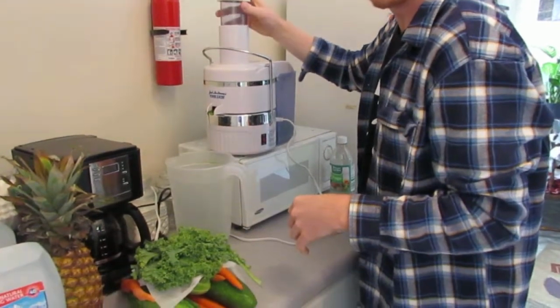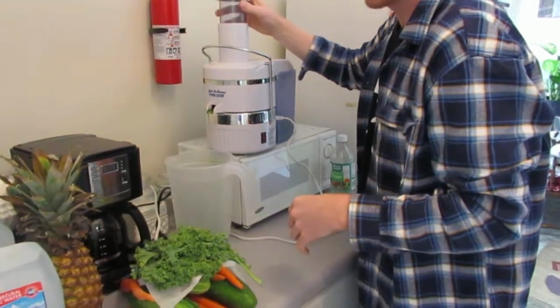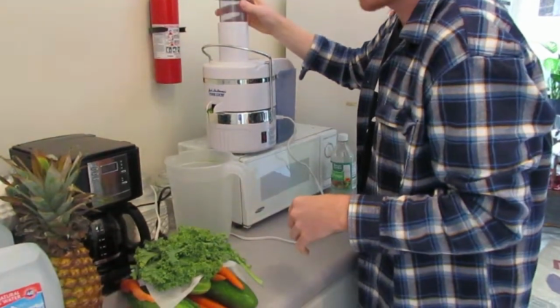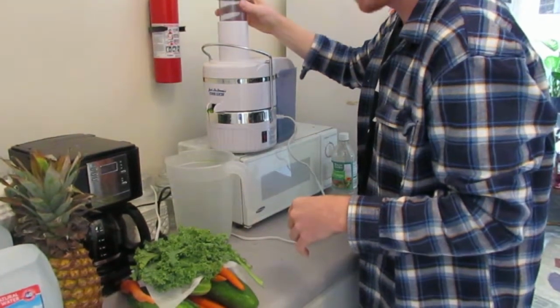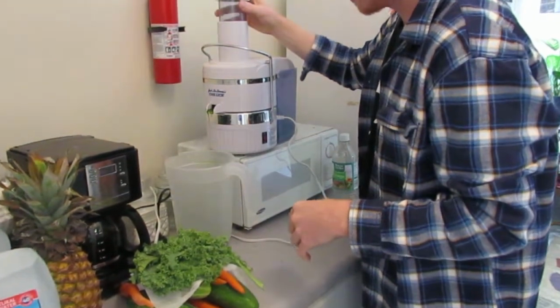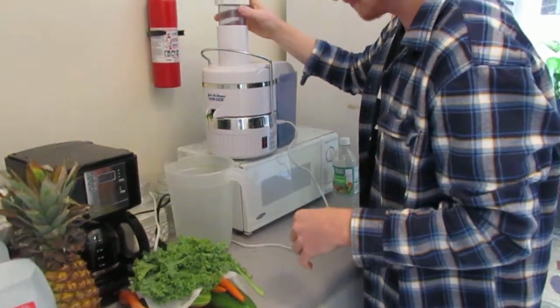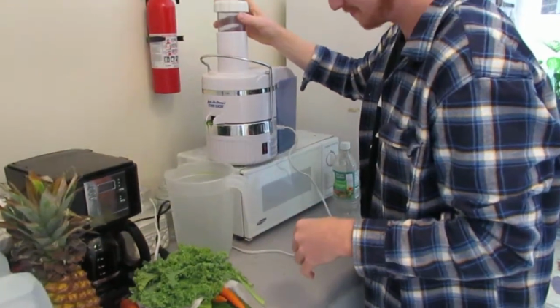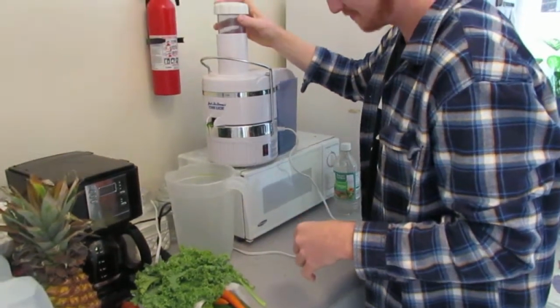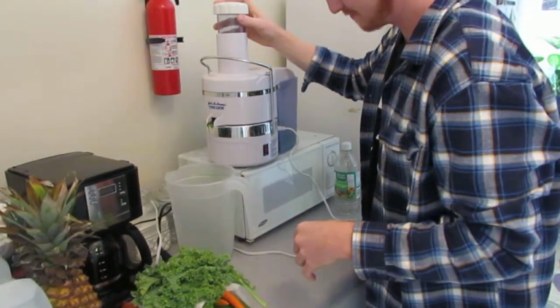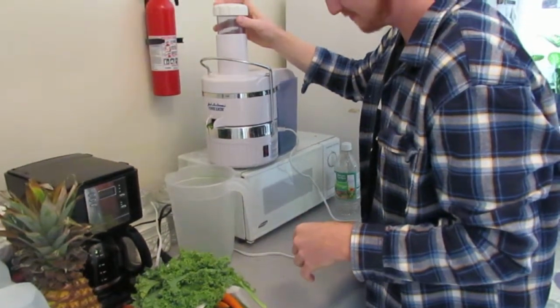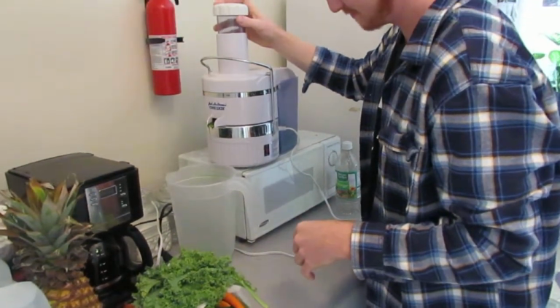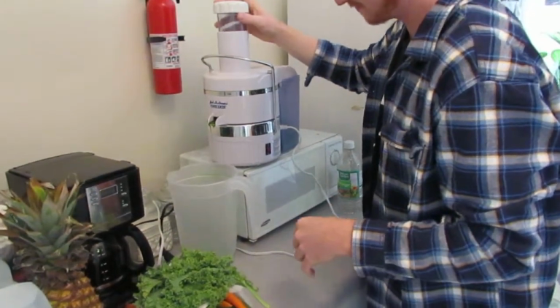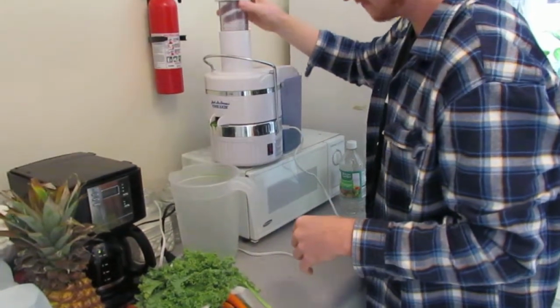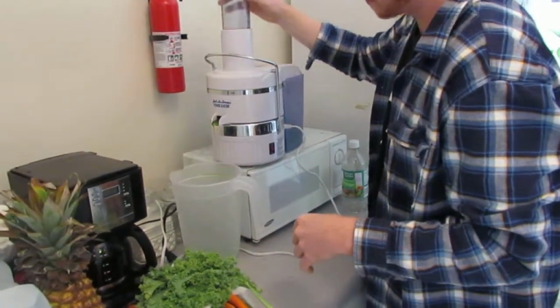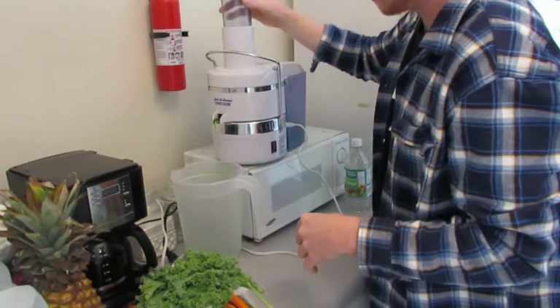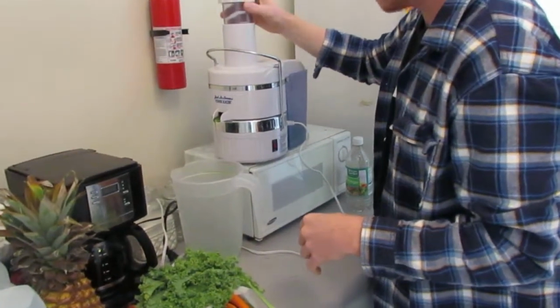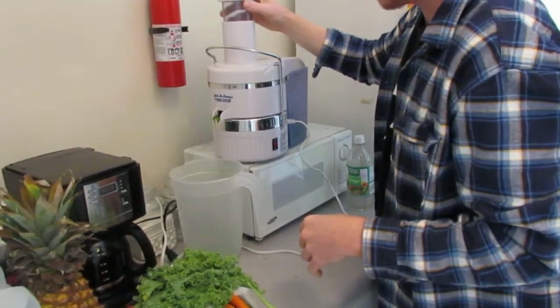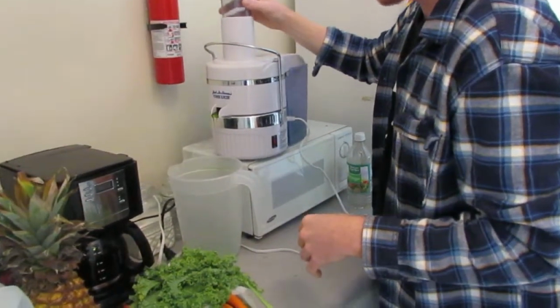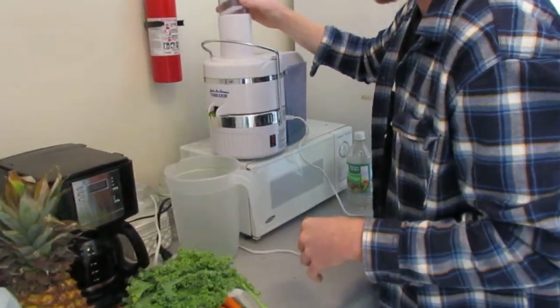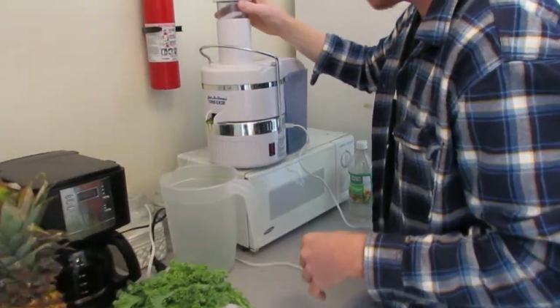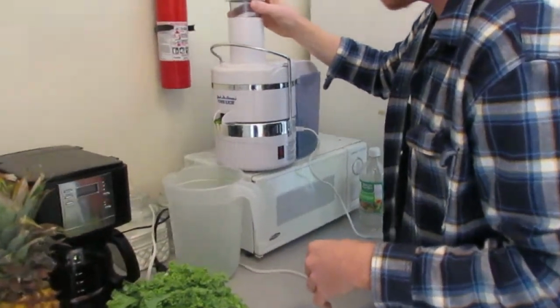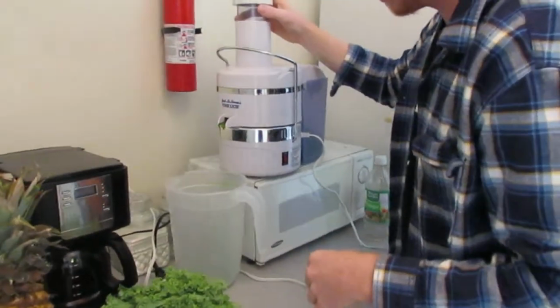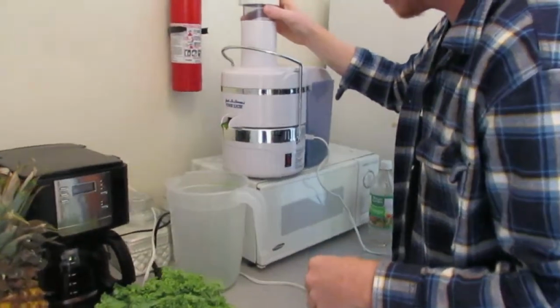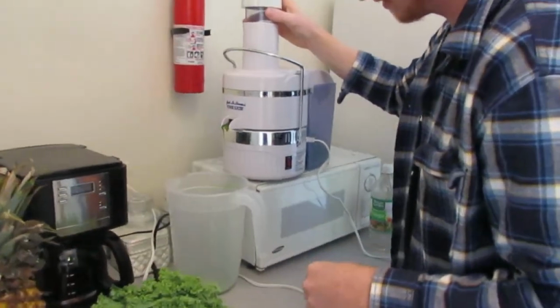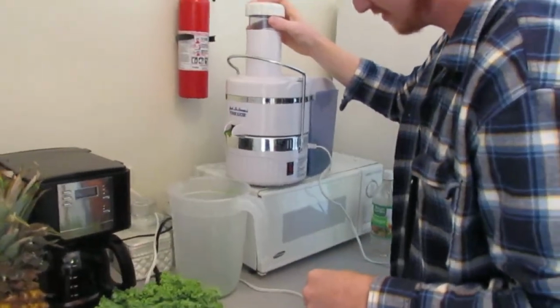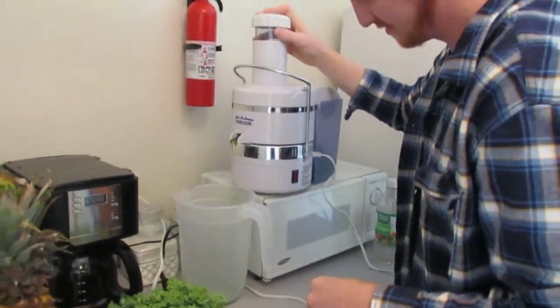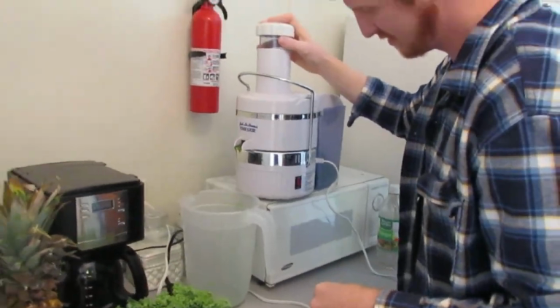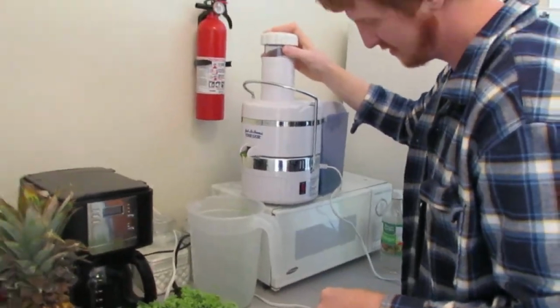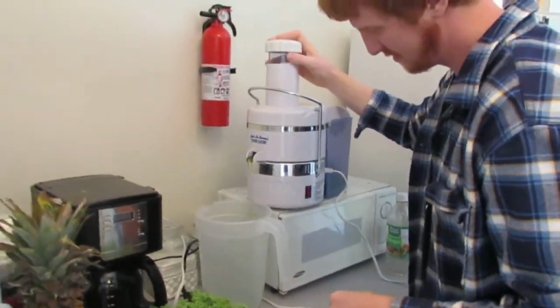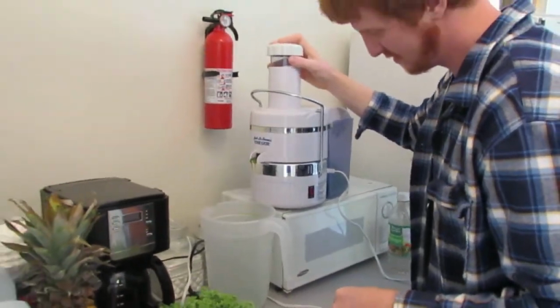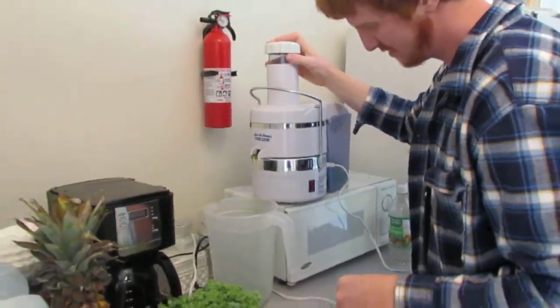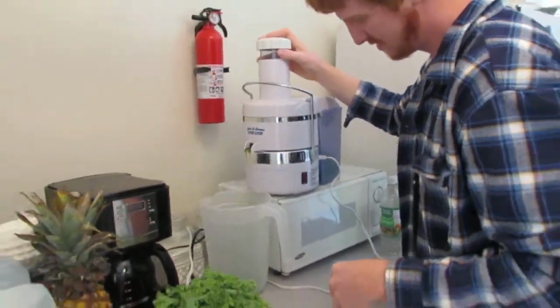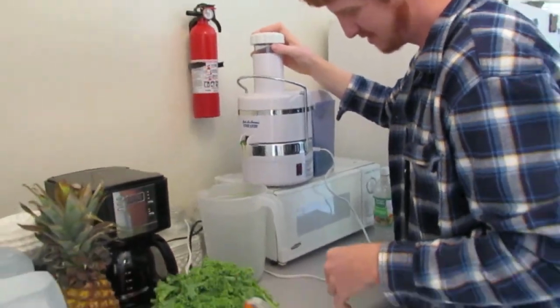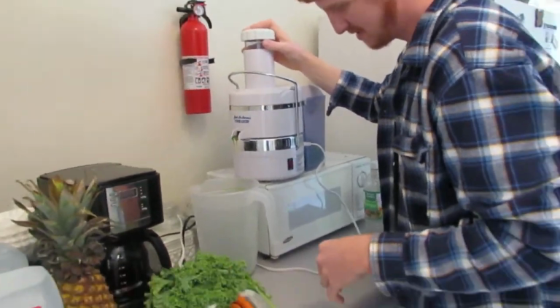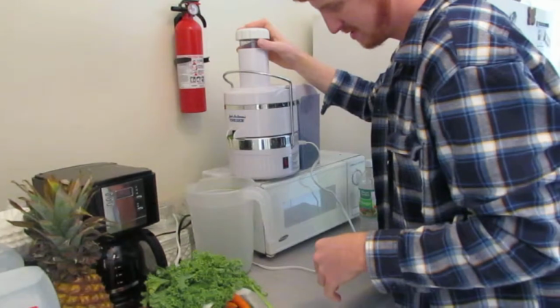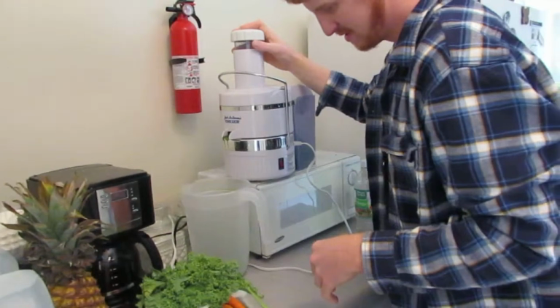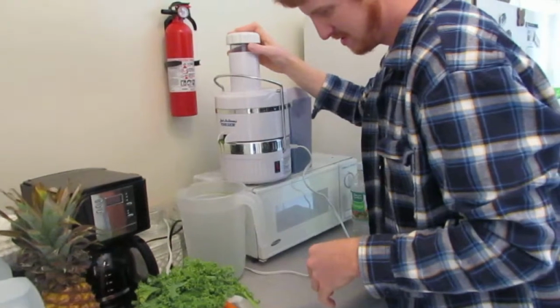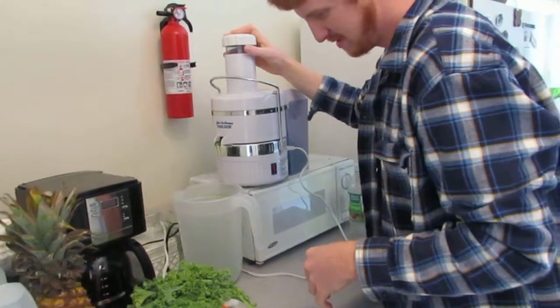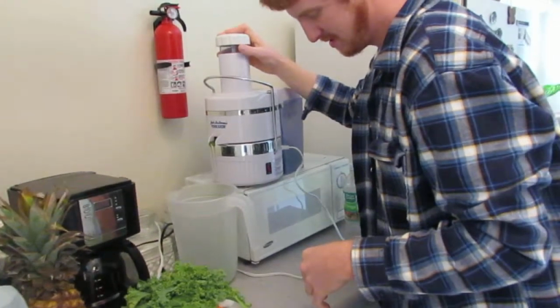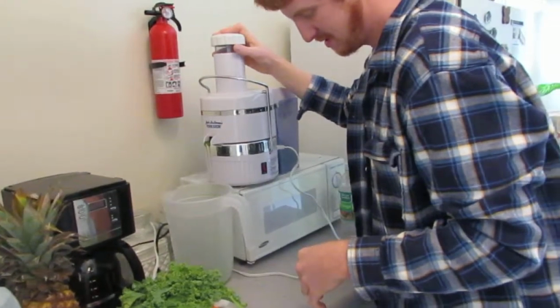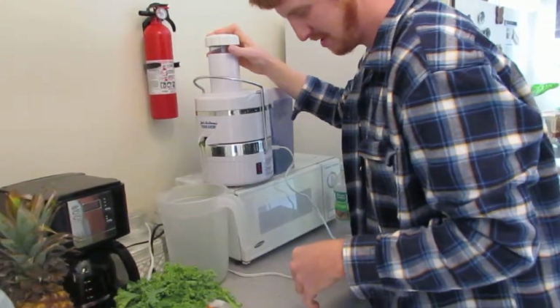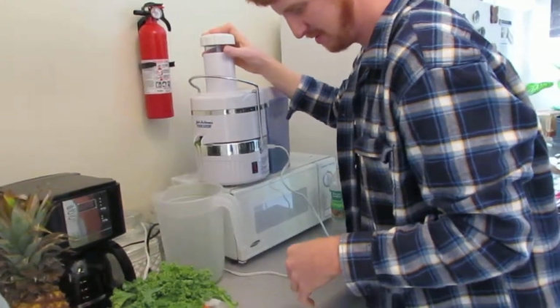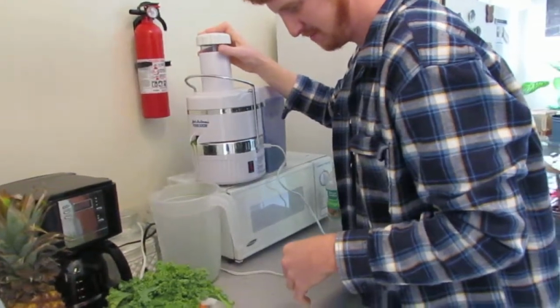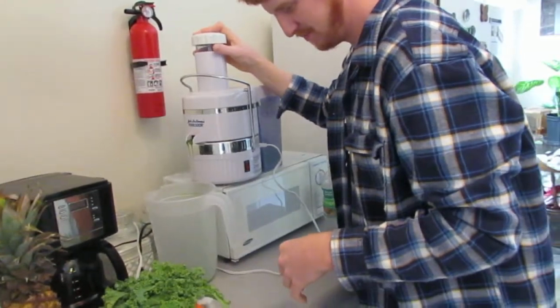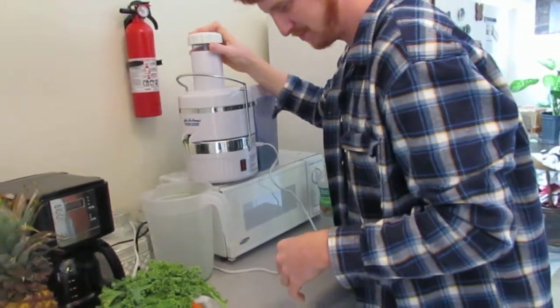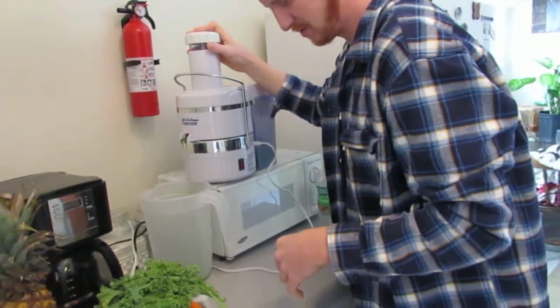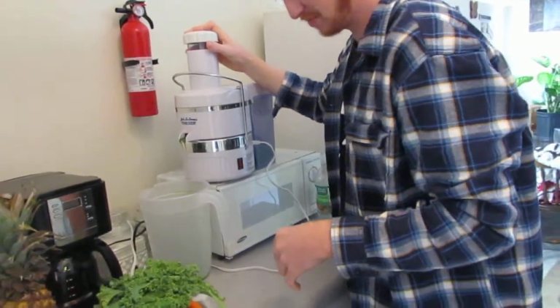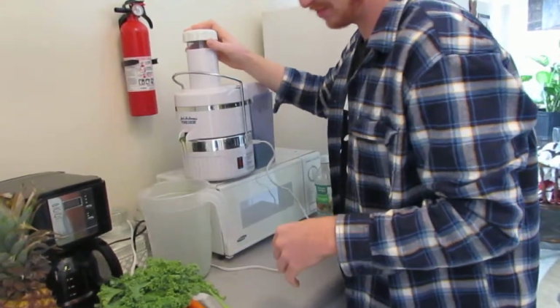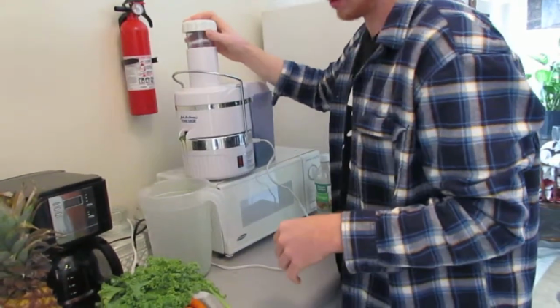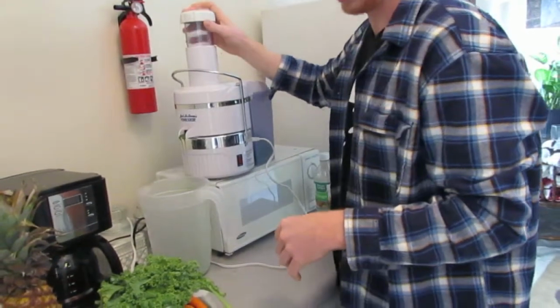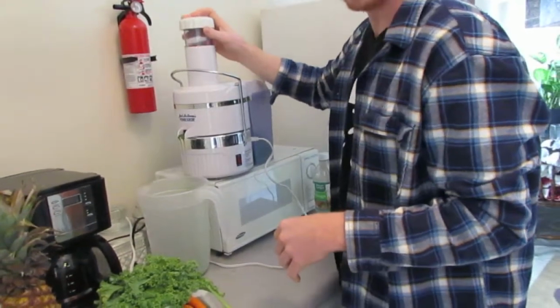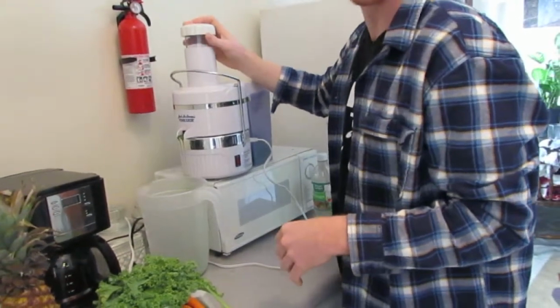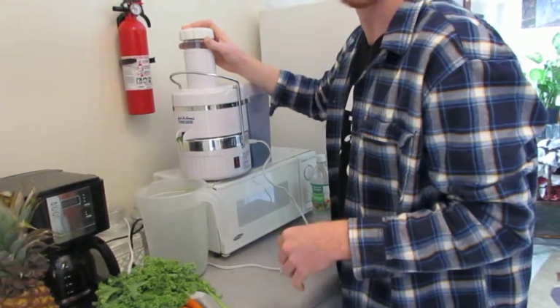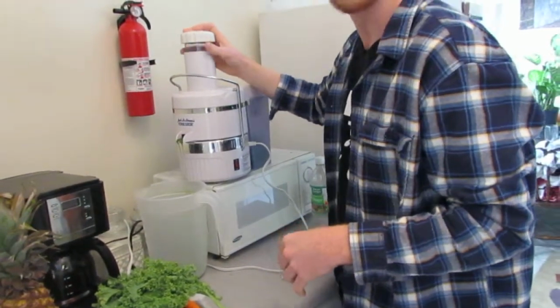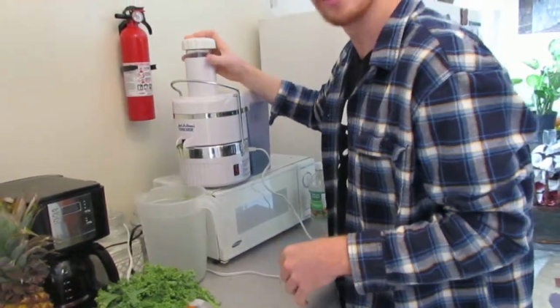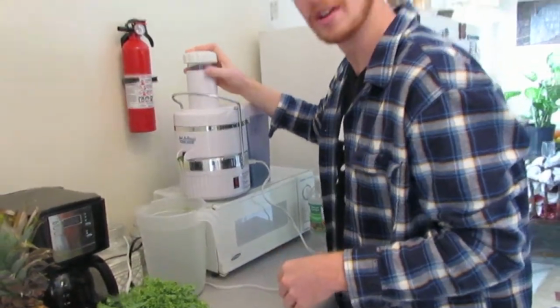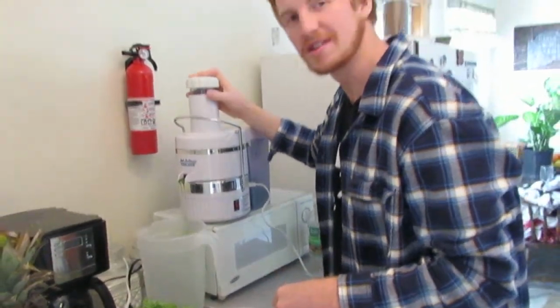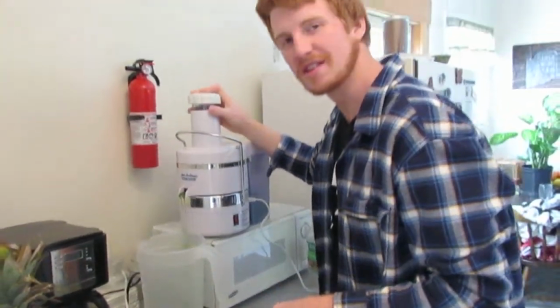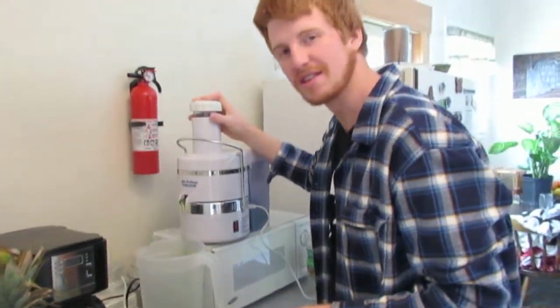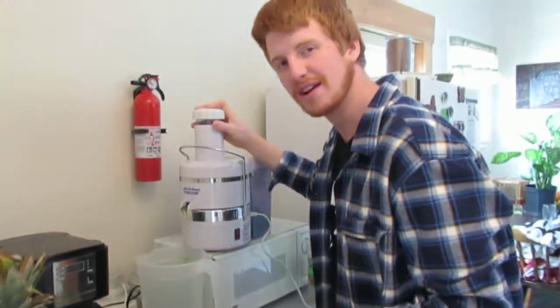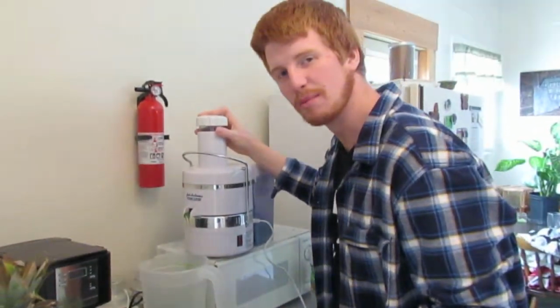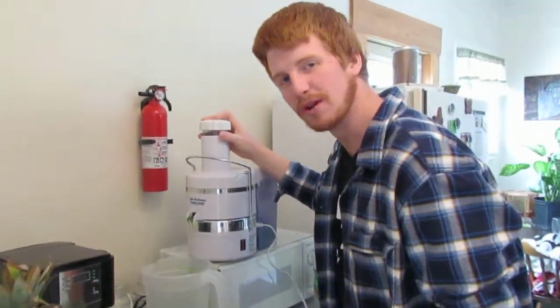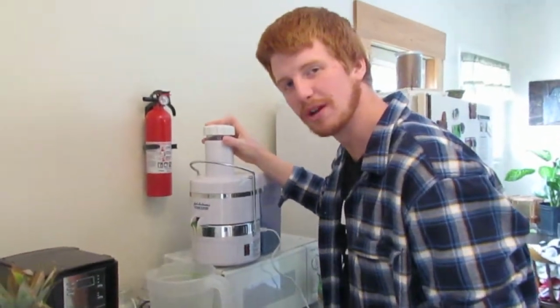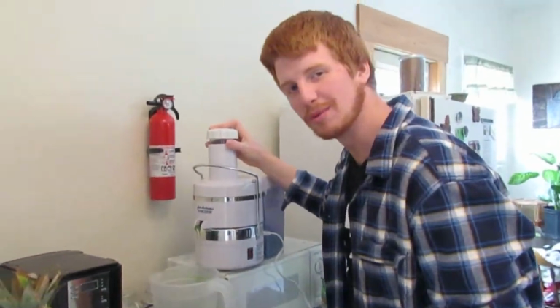And you mix it with eggs sometimes, and turmeric, chia seeds, maybe a little coconut flakes in there.